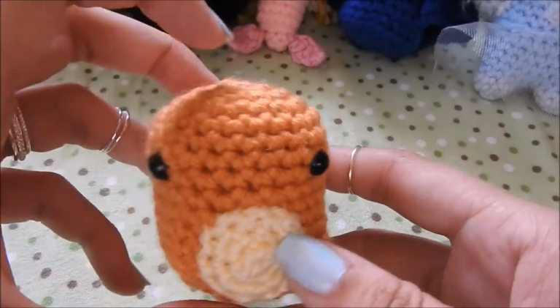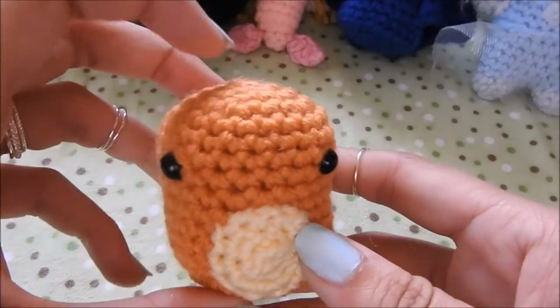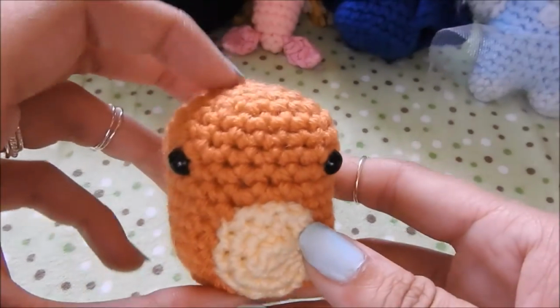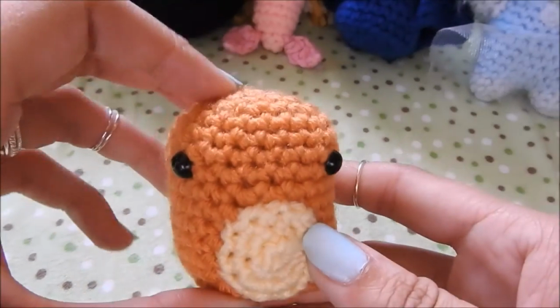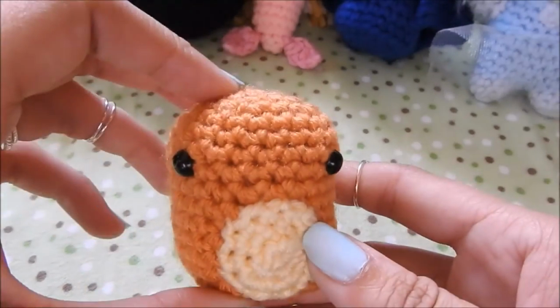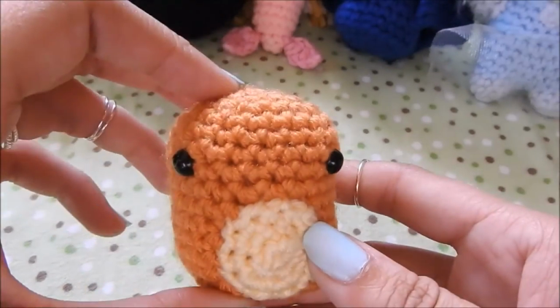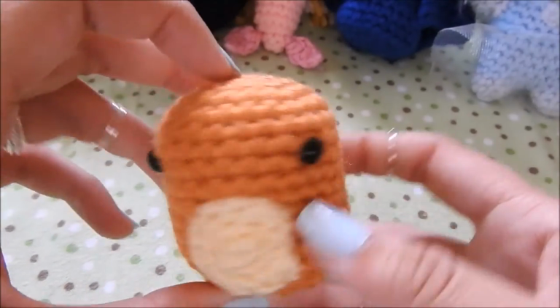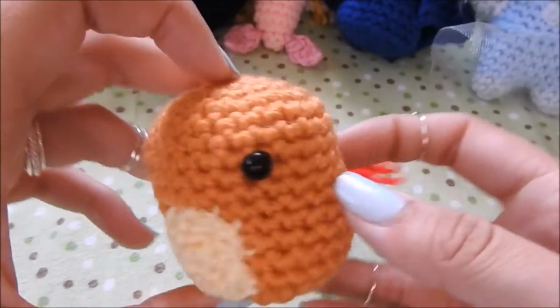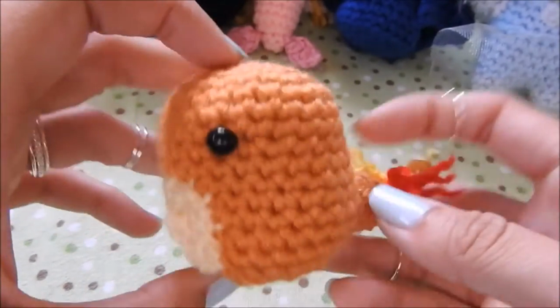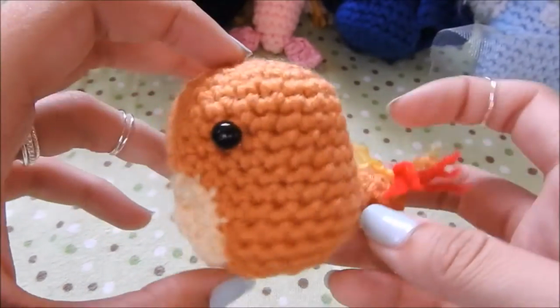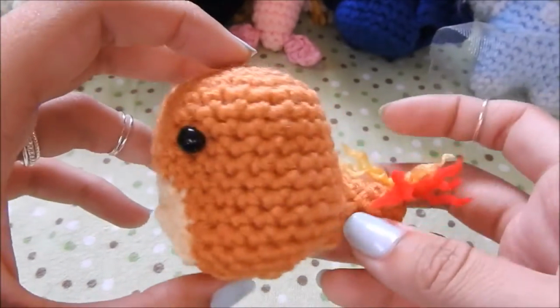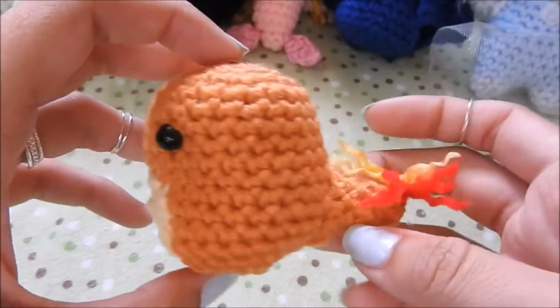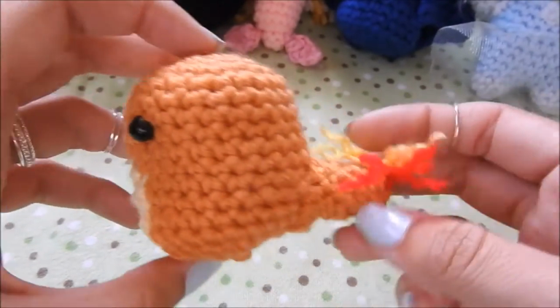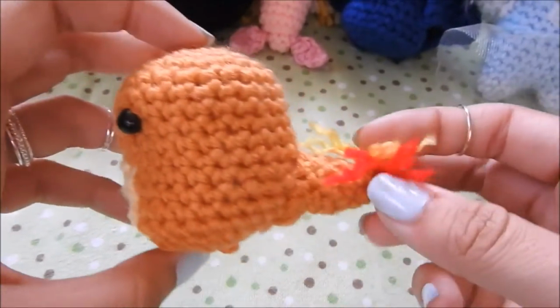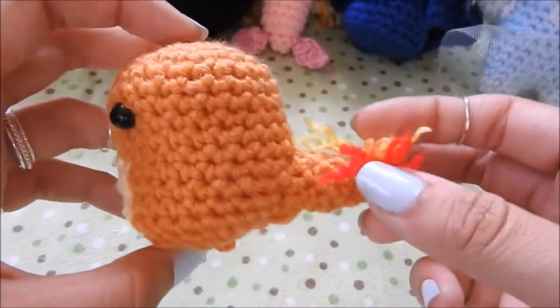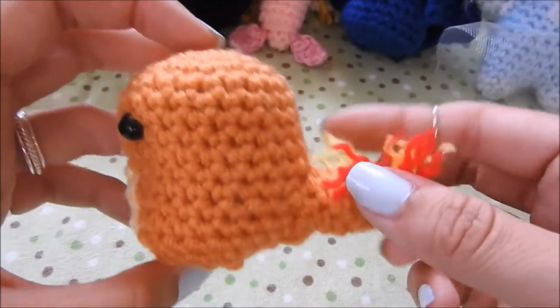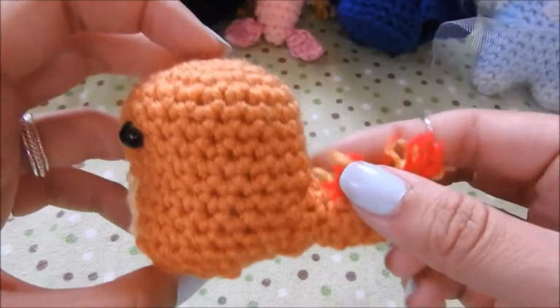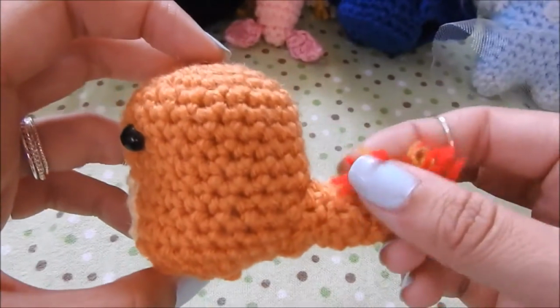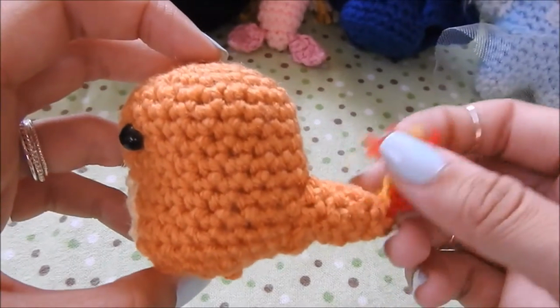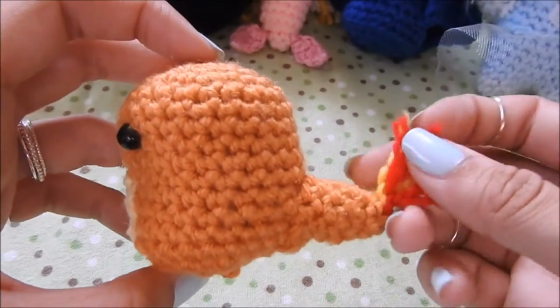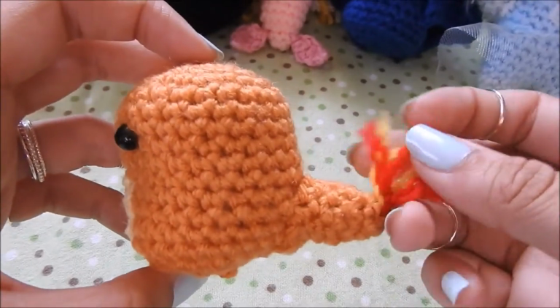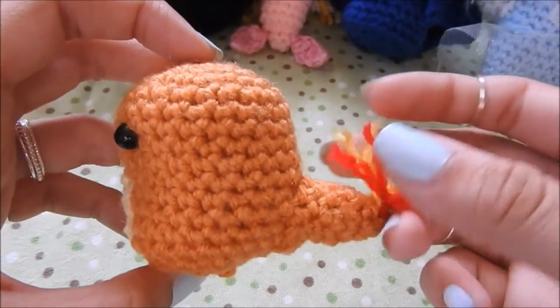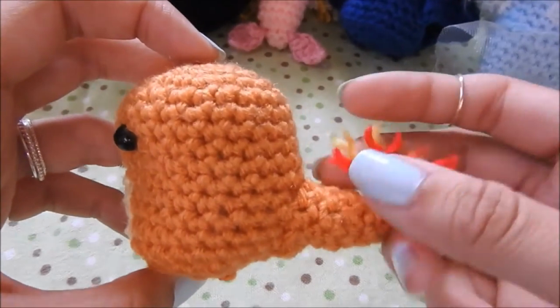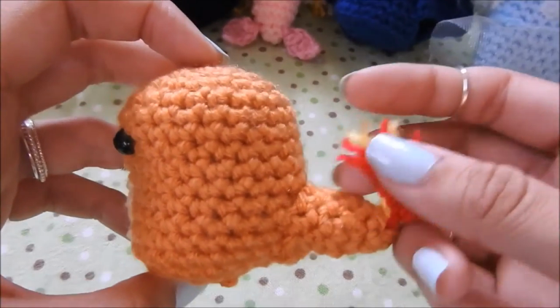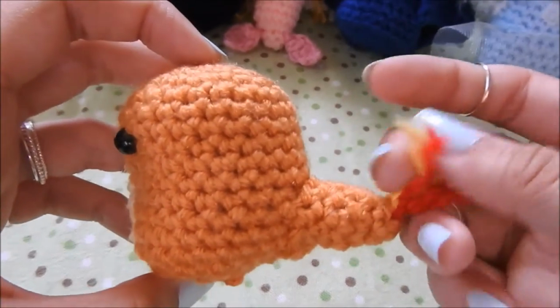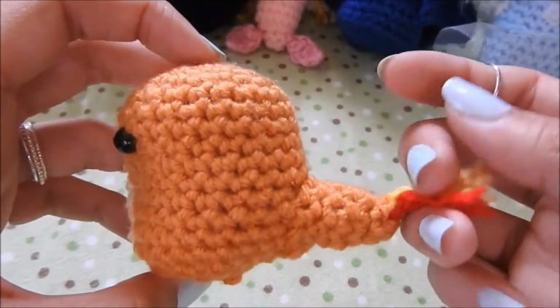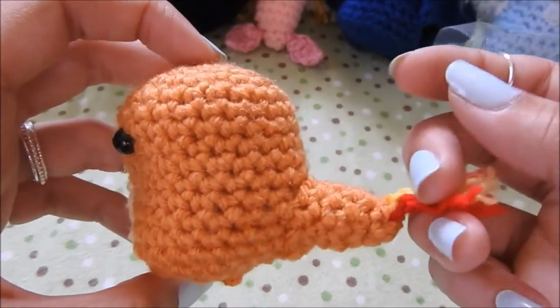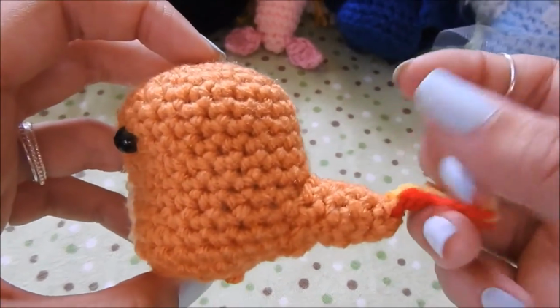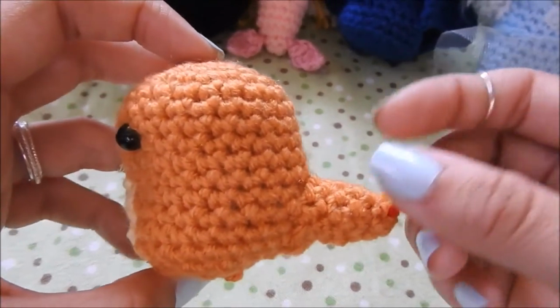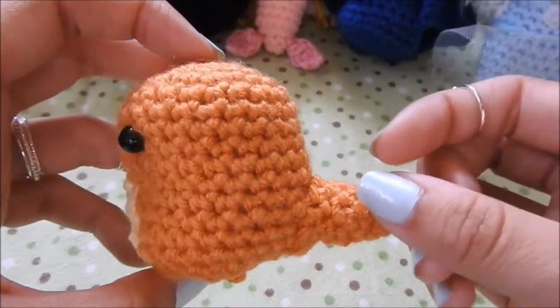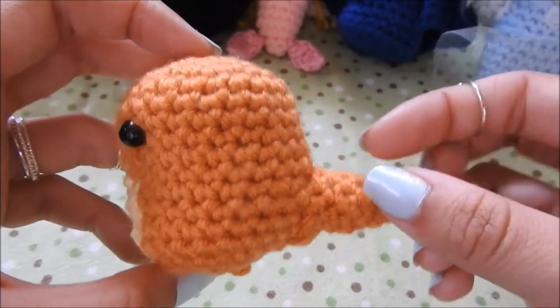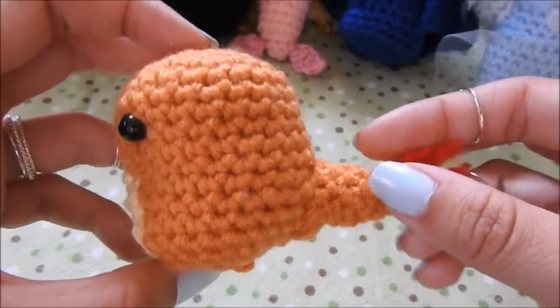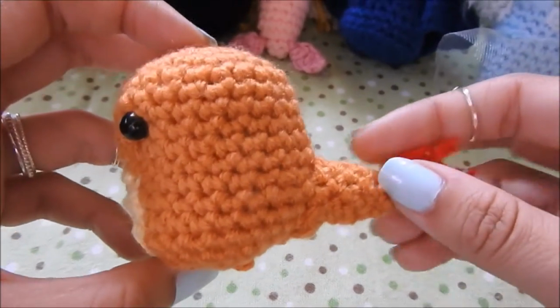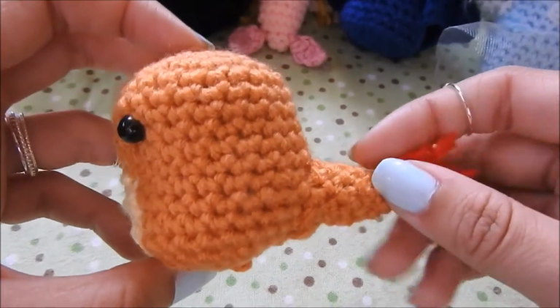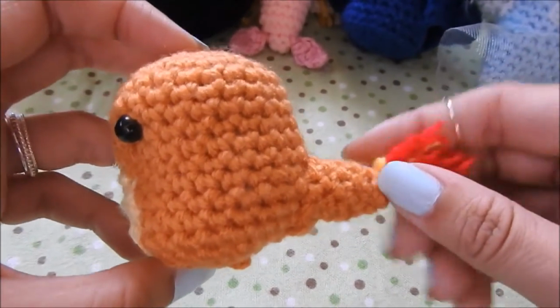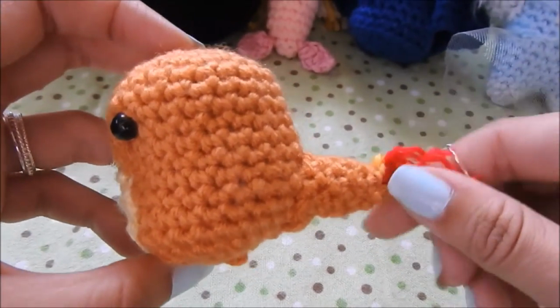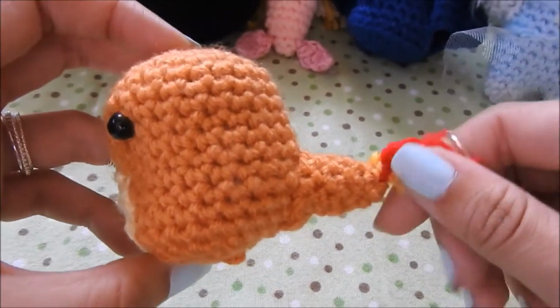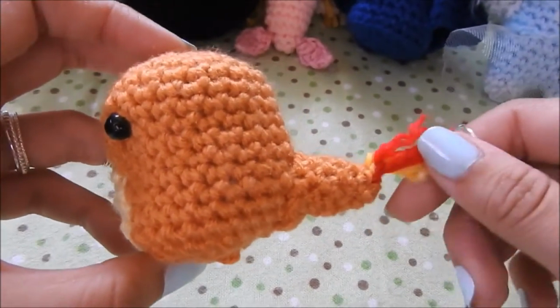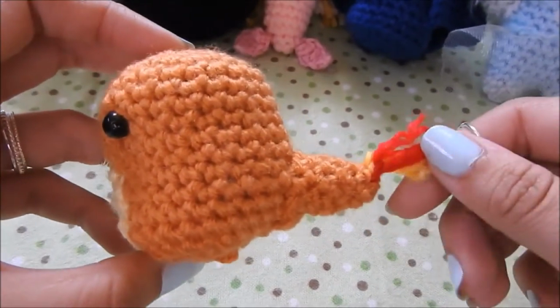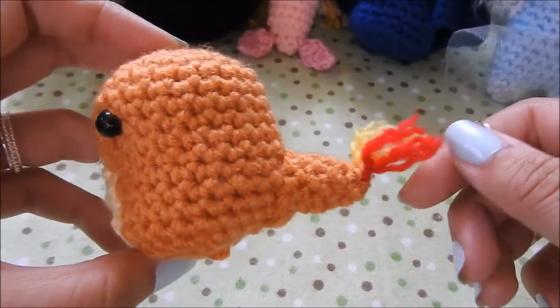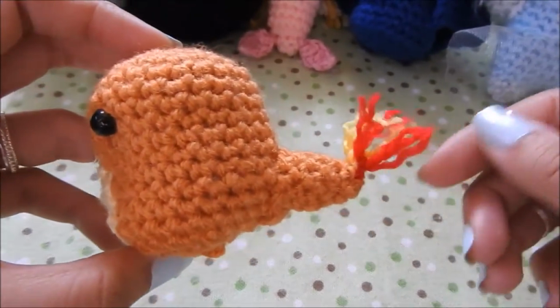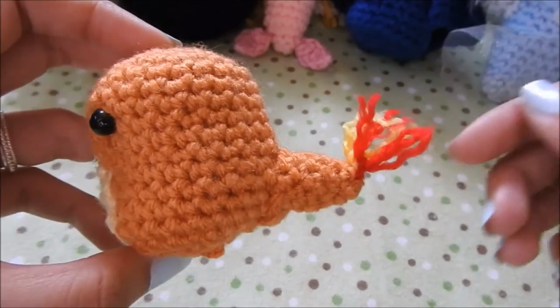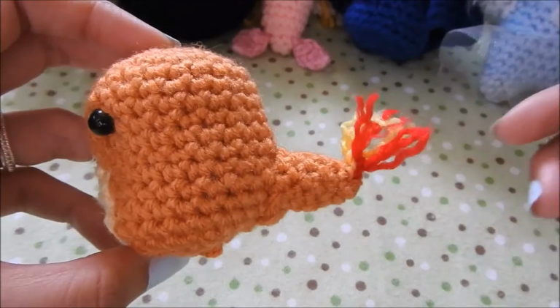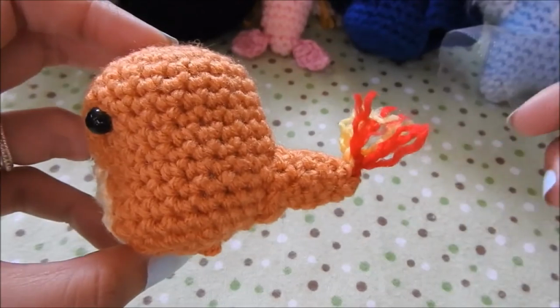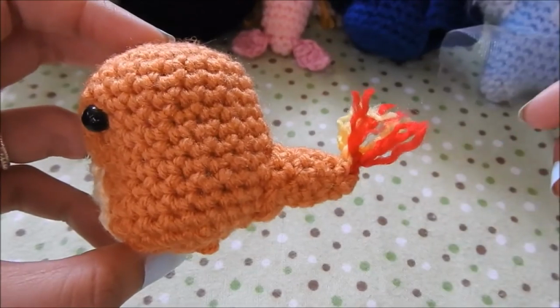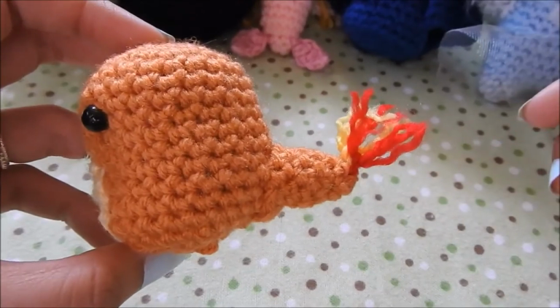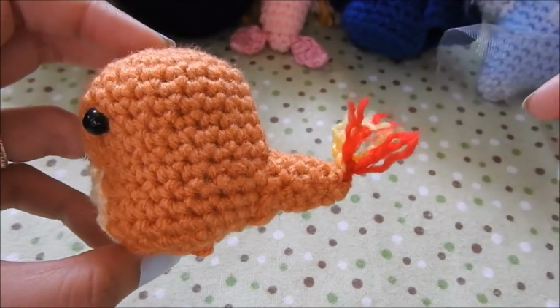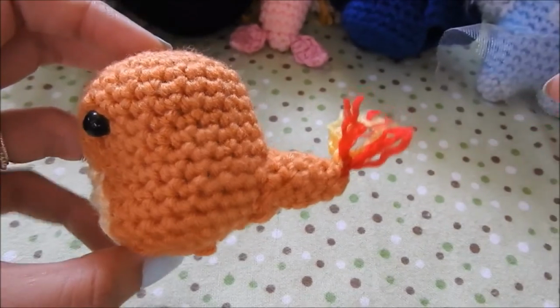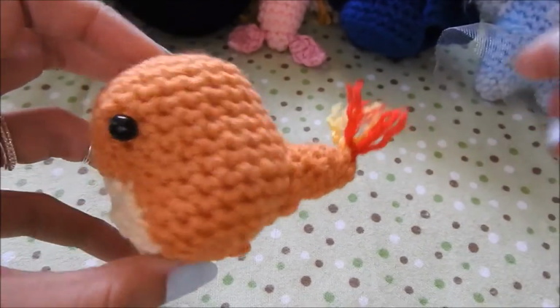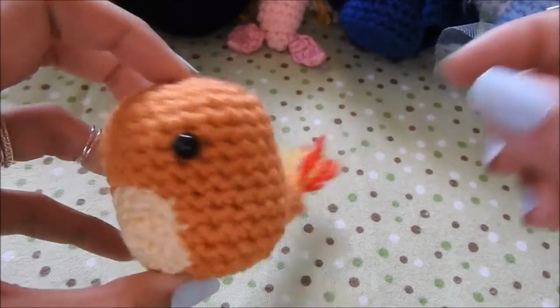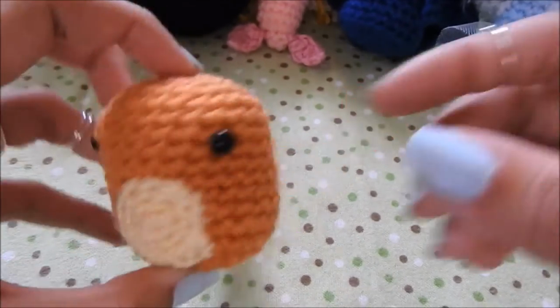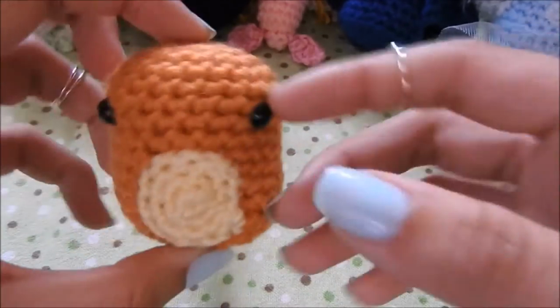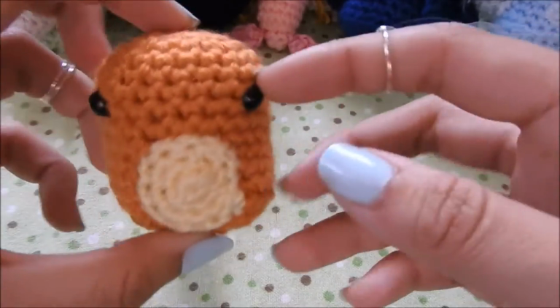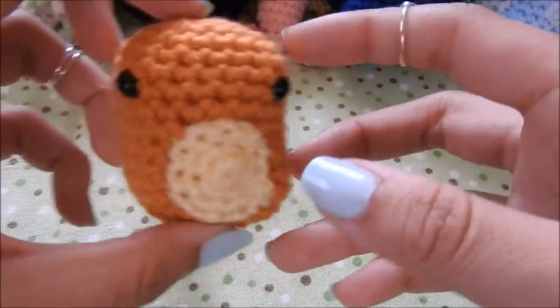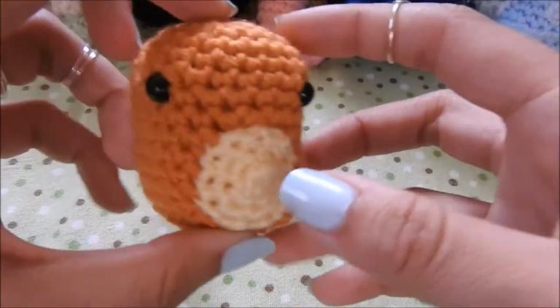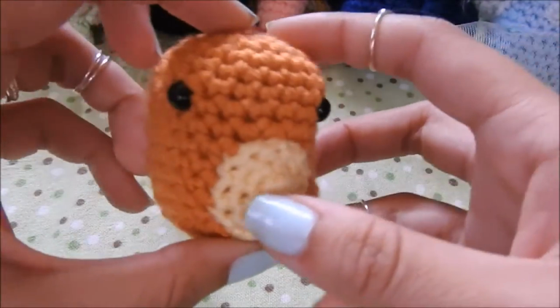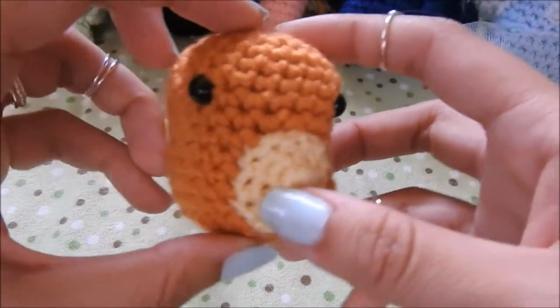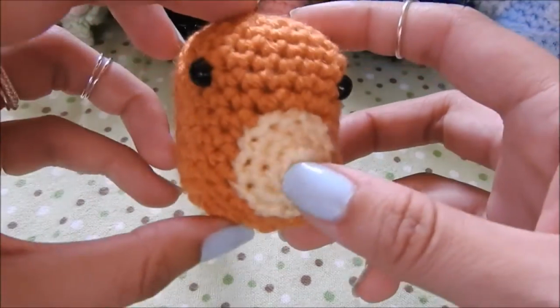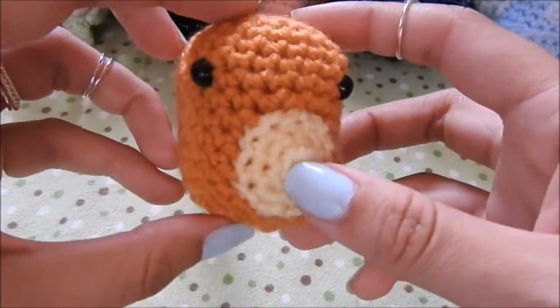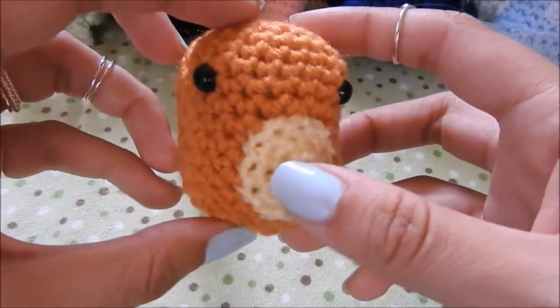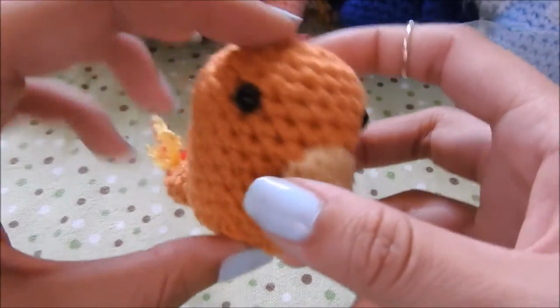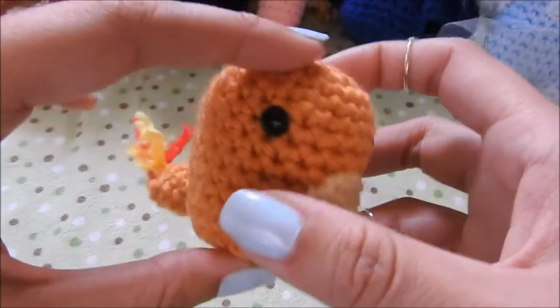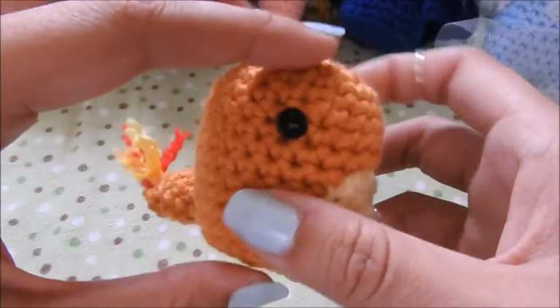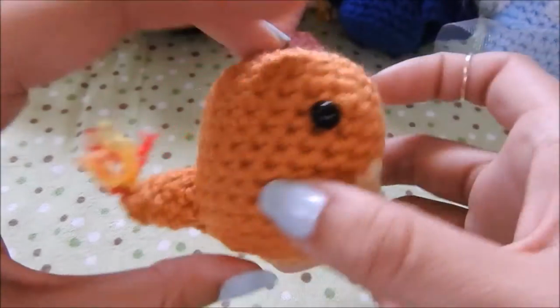And then I have this little tiny Charmander. I made him to help a friend crochet — her name's Brit, and I will link her channel below as well.